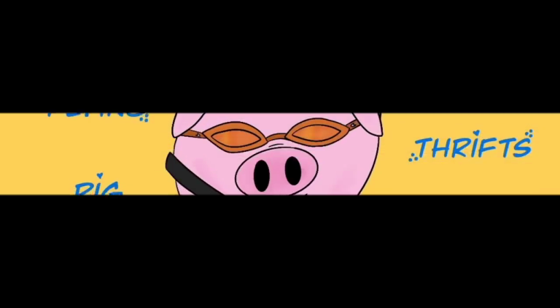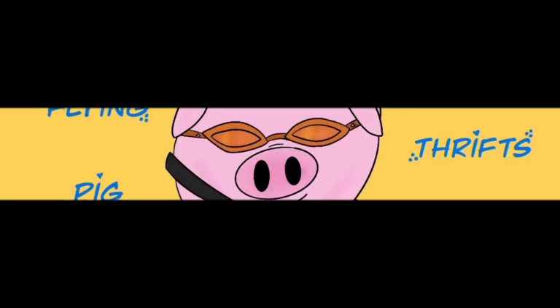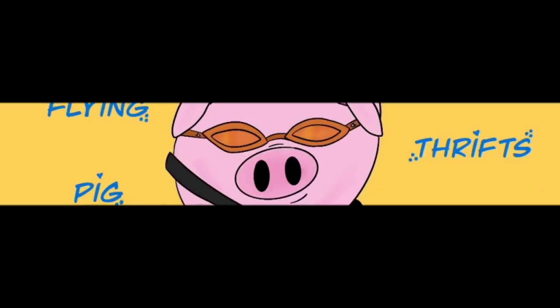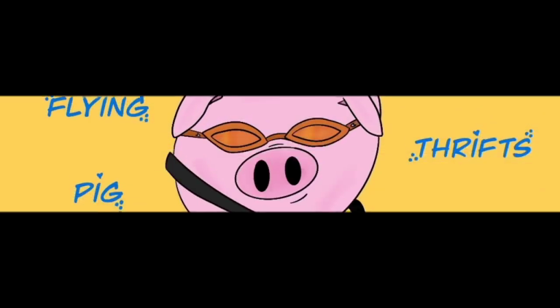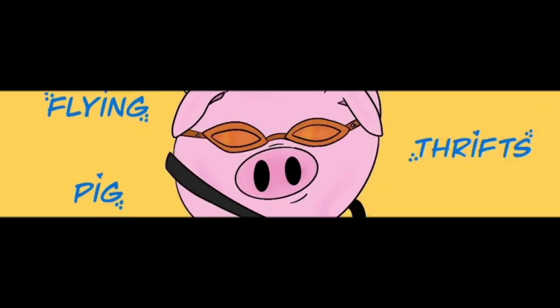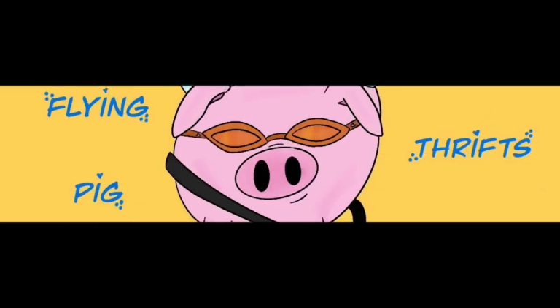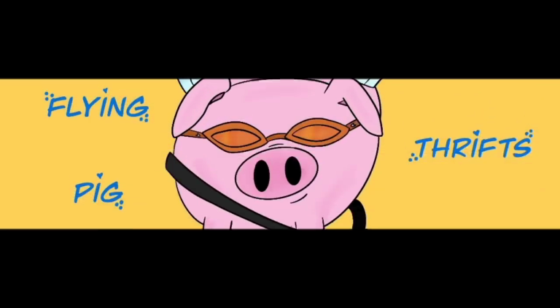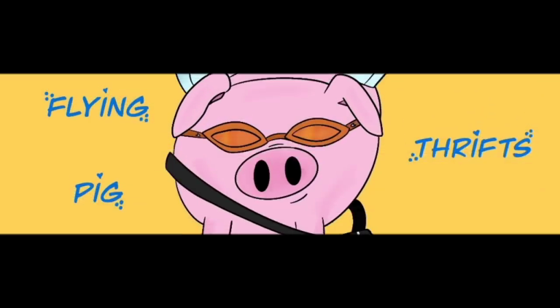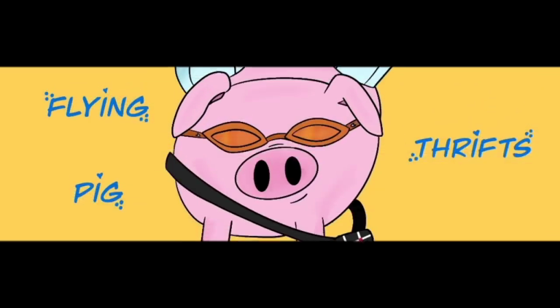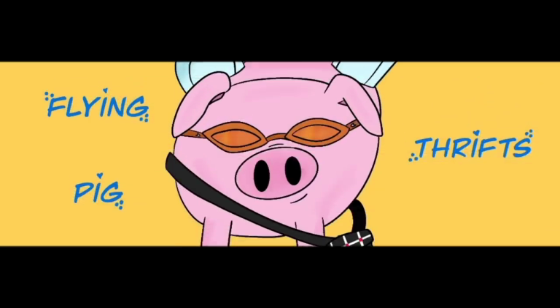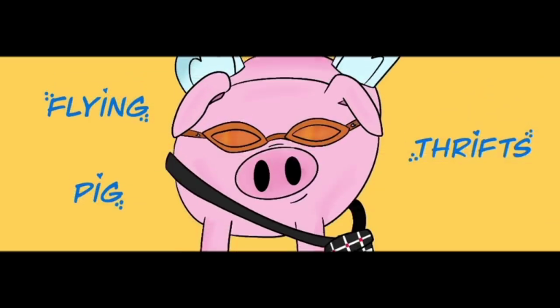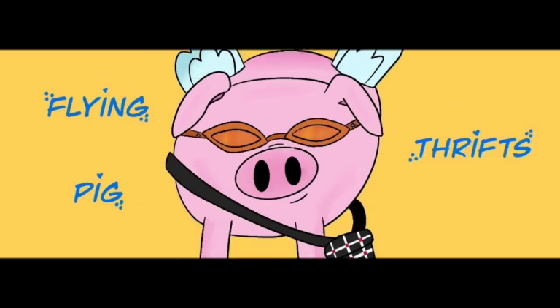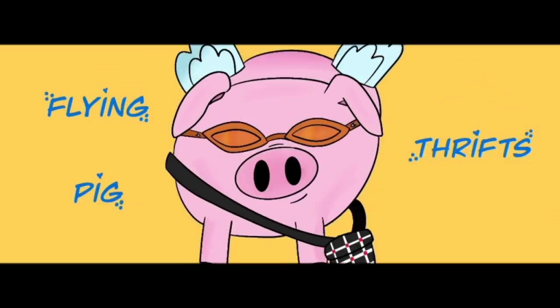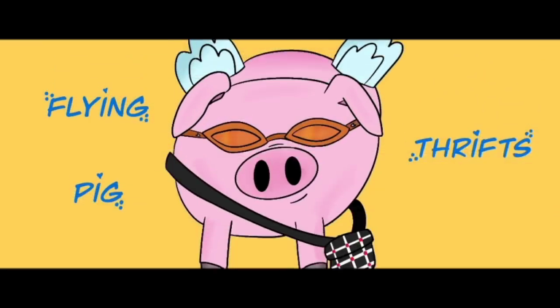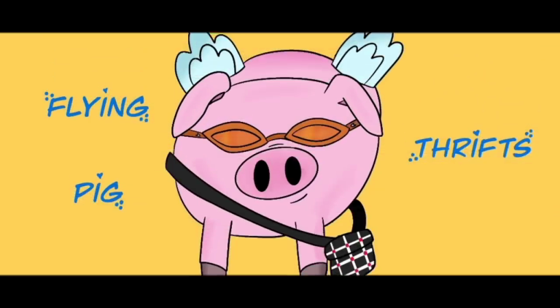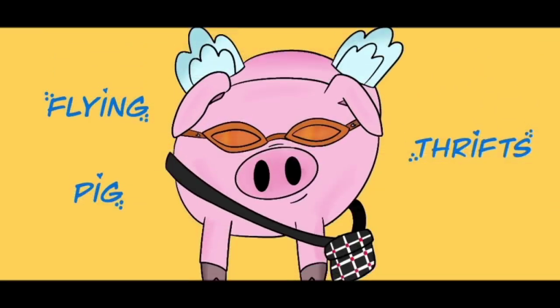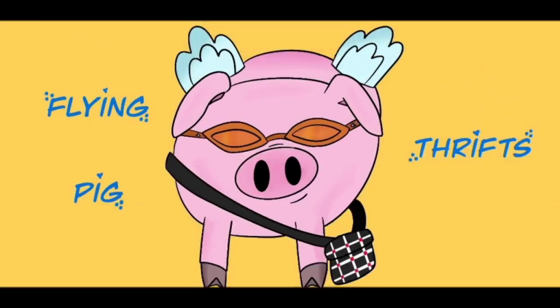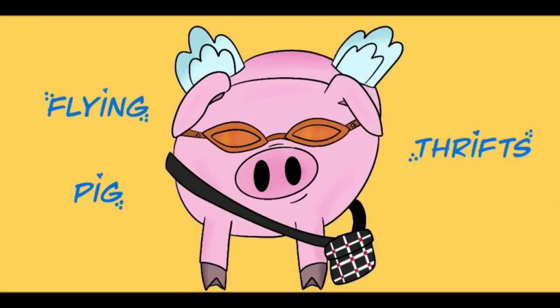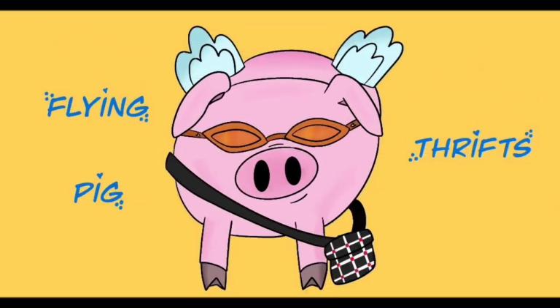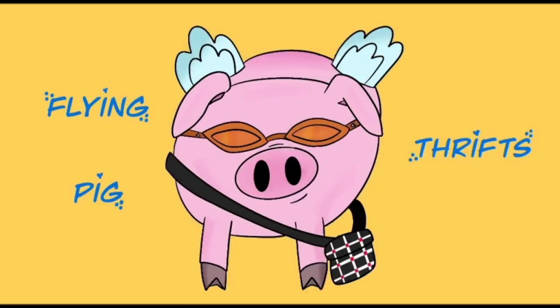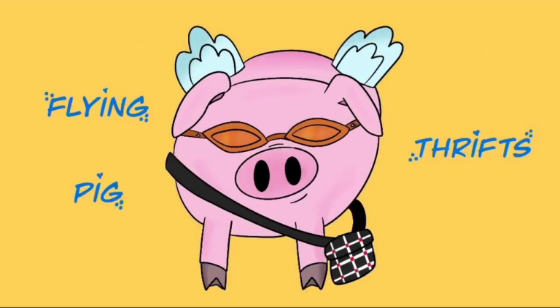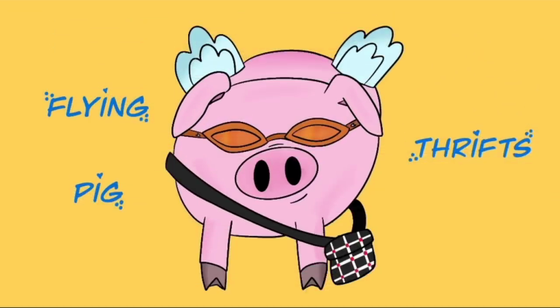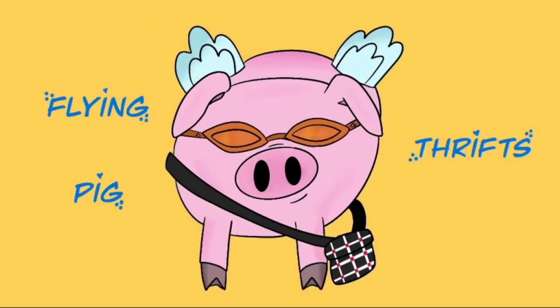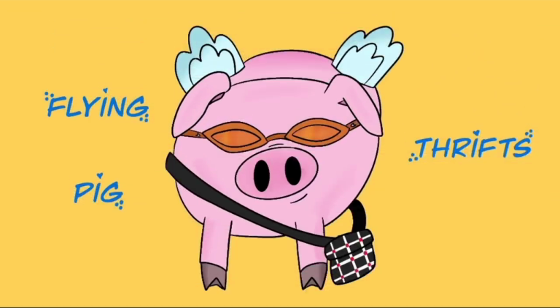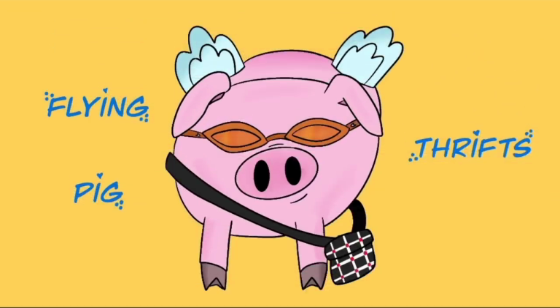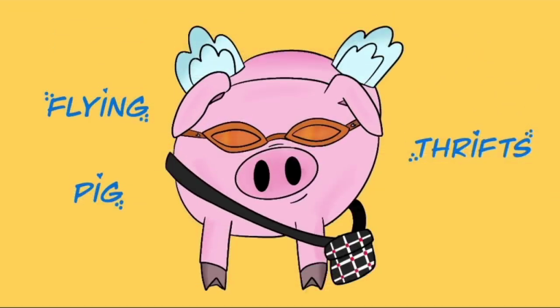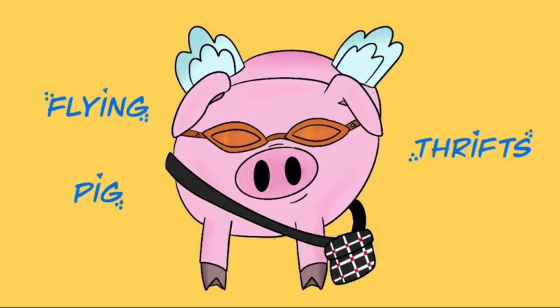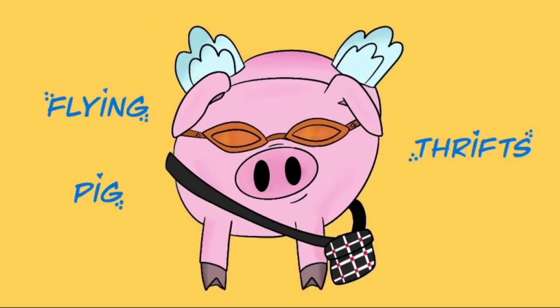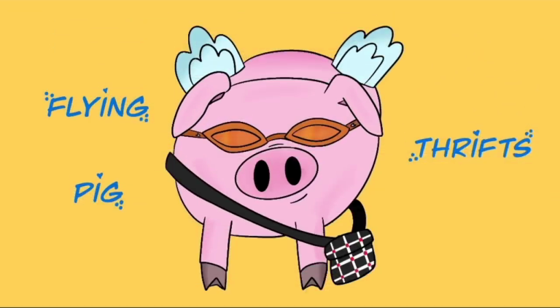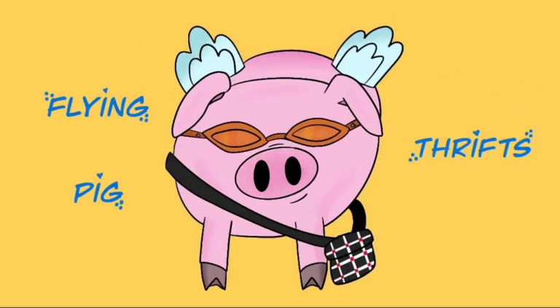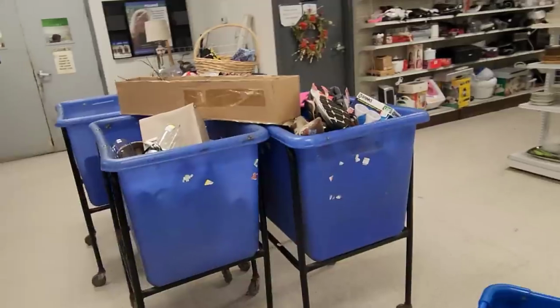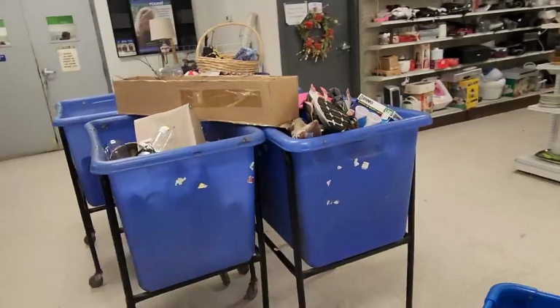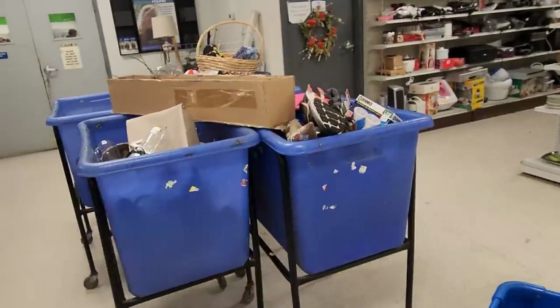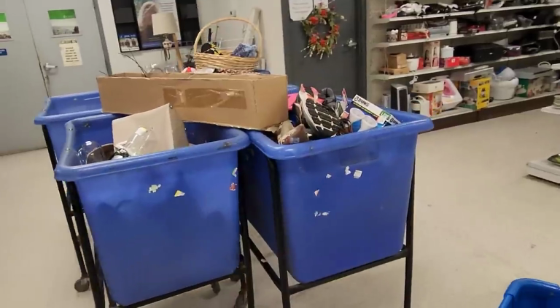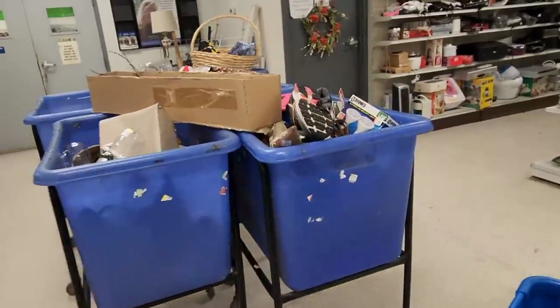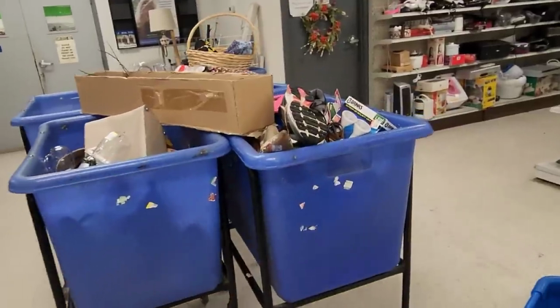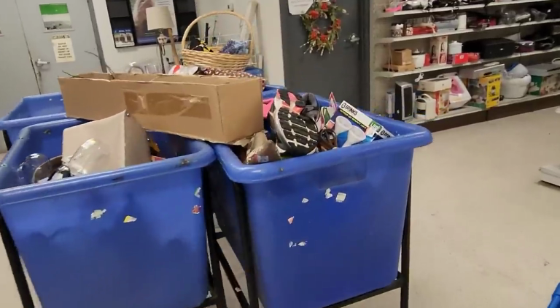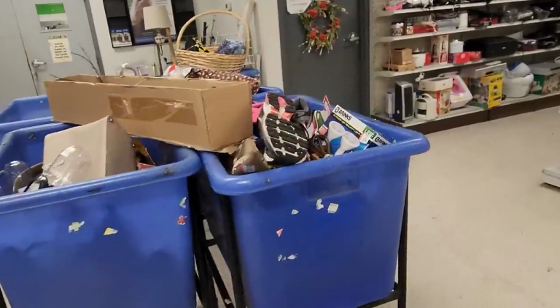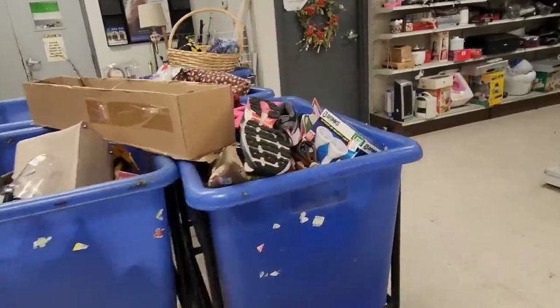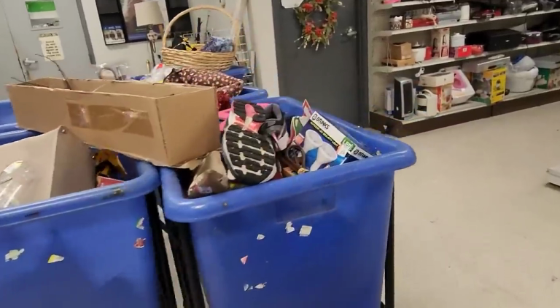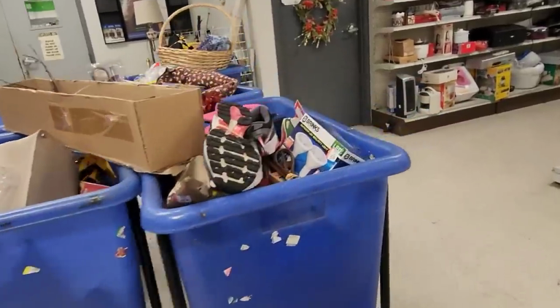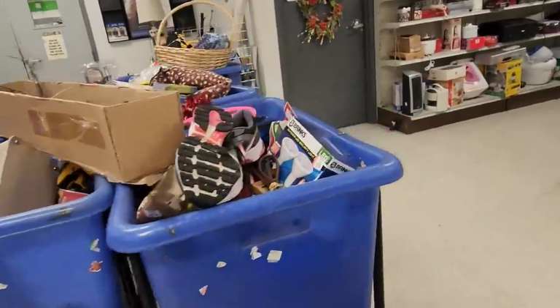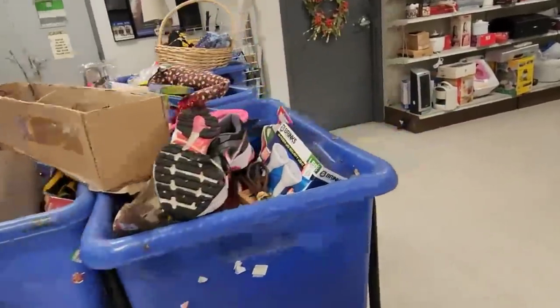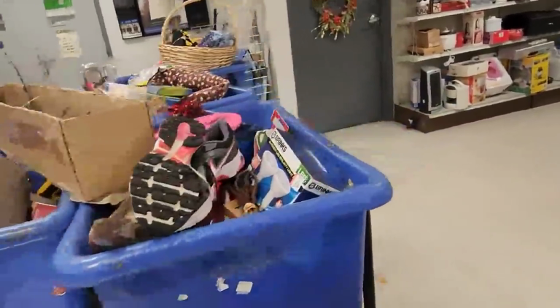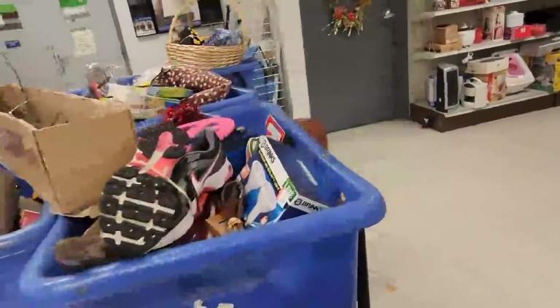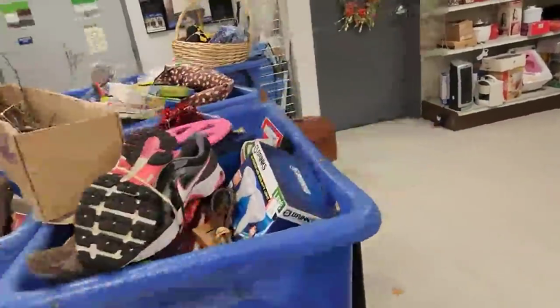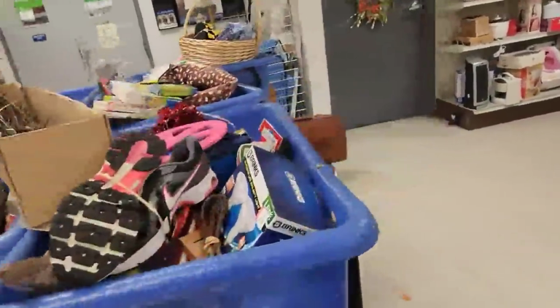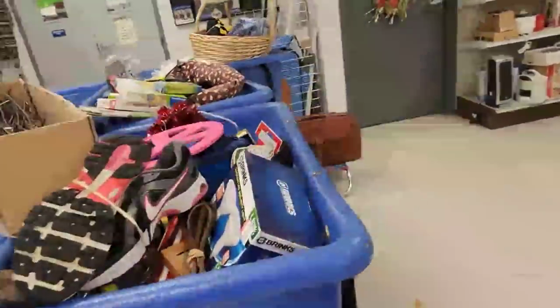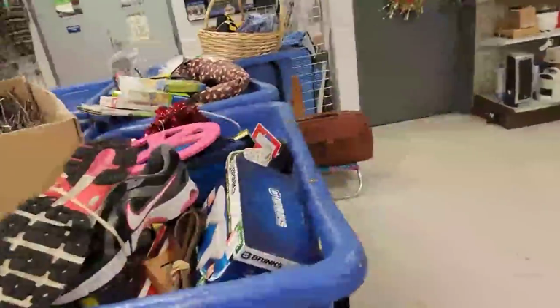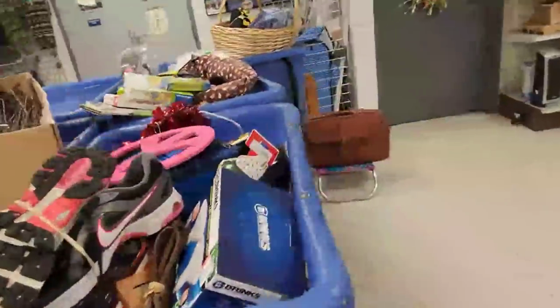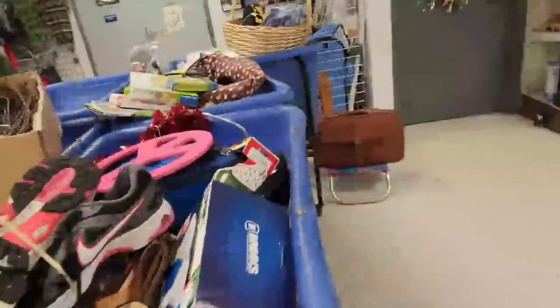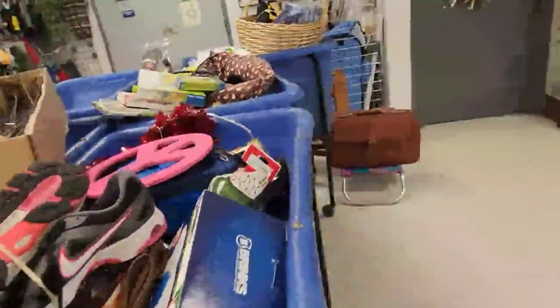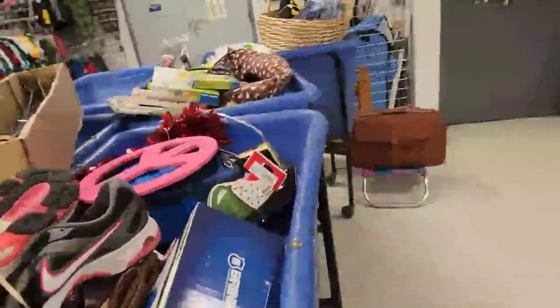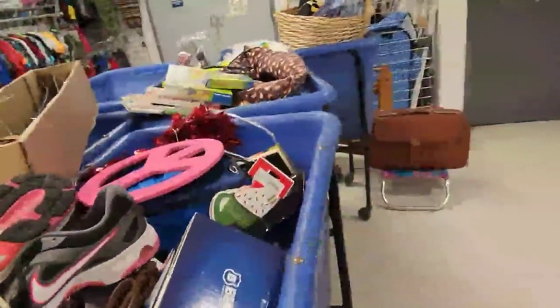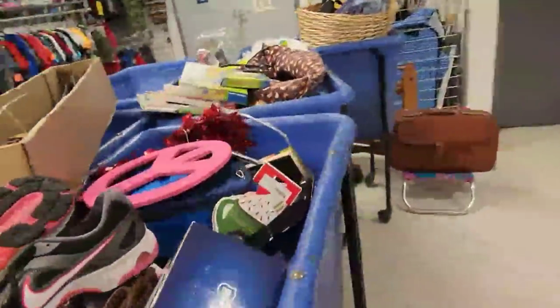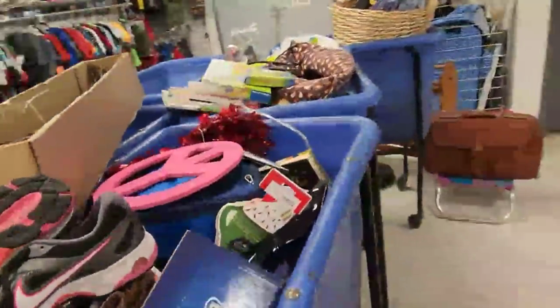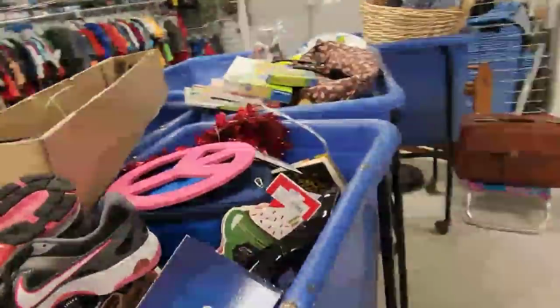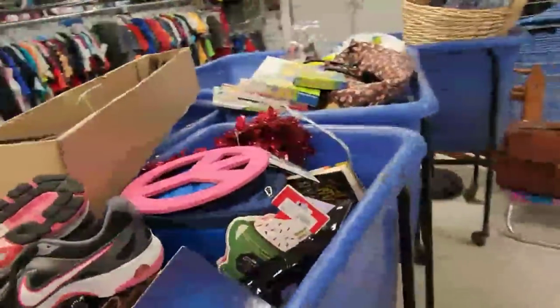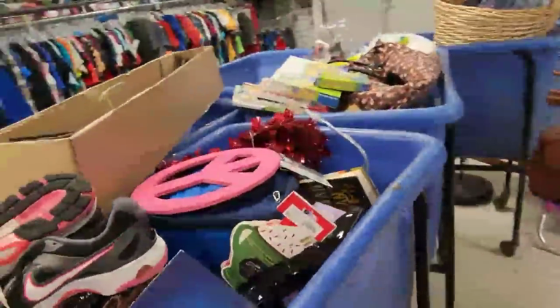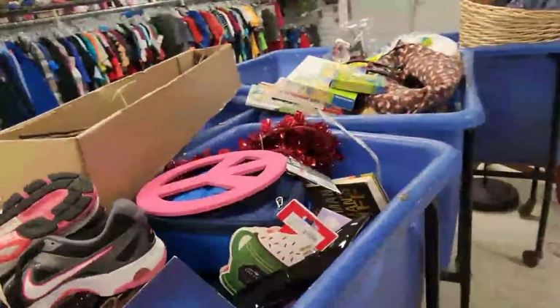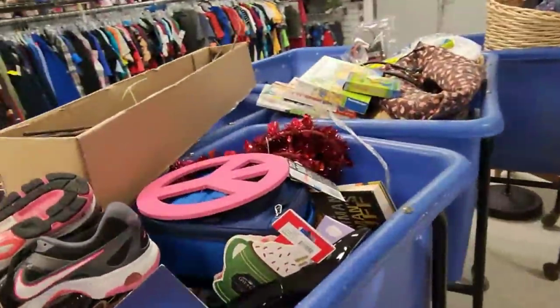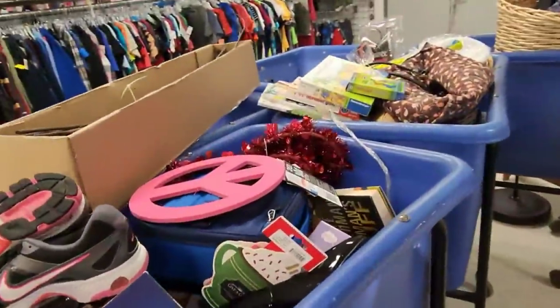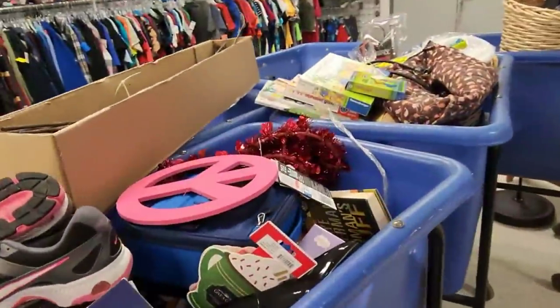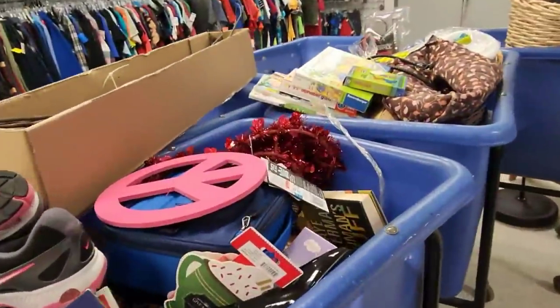Hi there and welcome back. Happy New Year to you. We are at my favorite Goodwill. Look at all the bins - they were actively restocking.